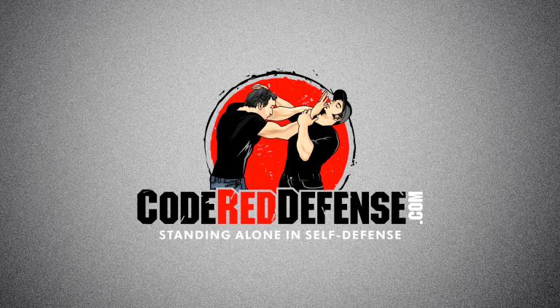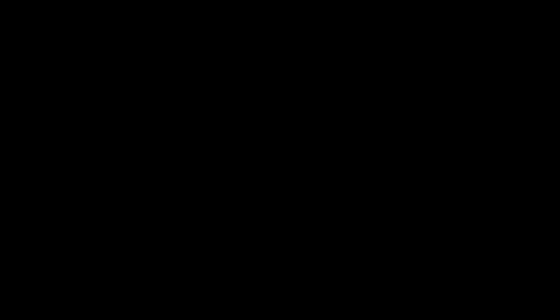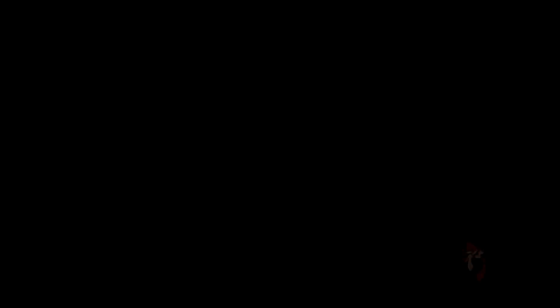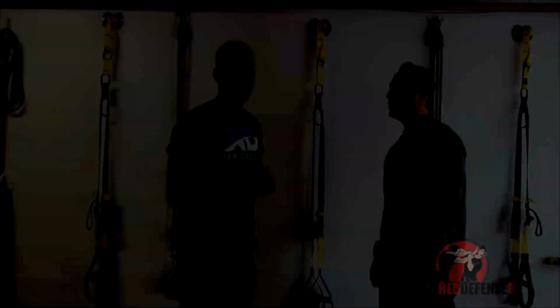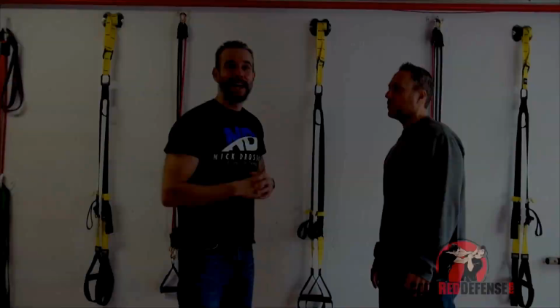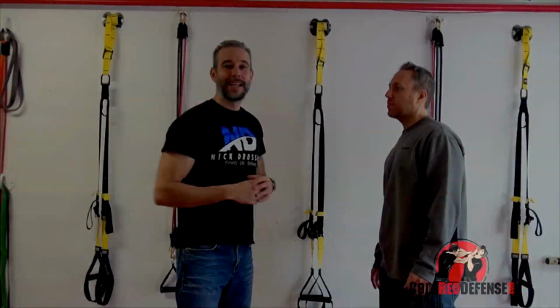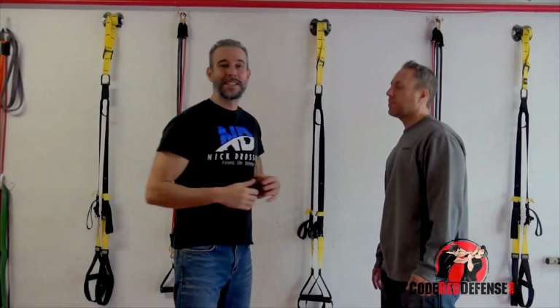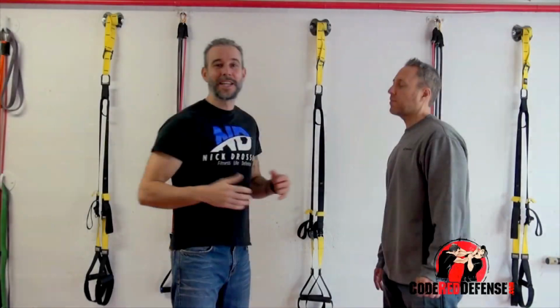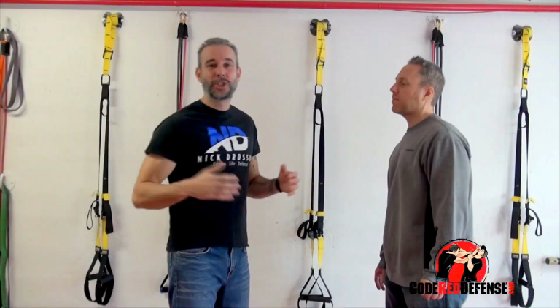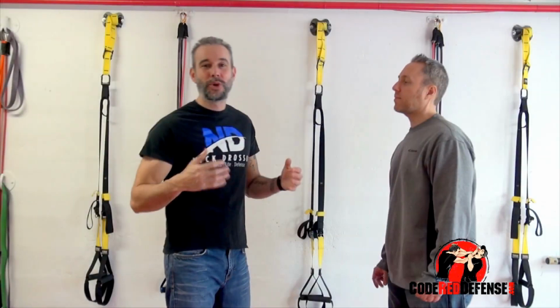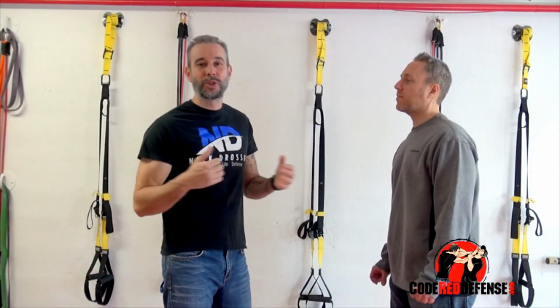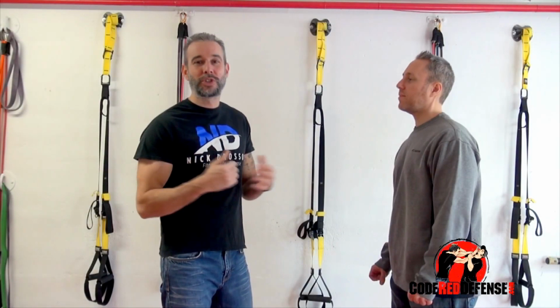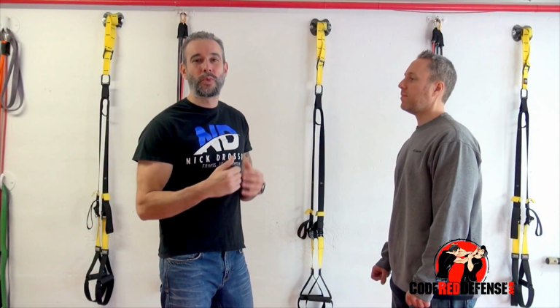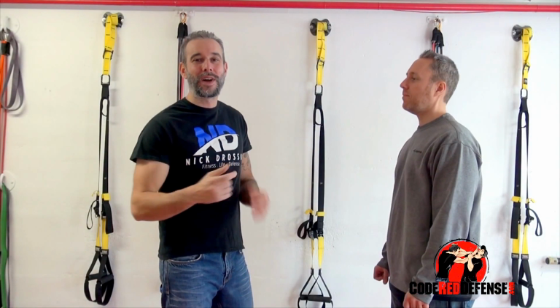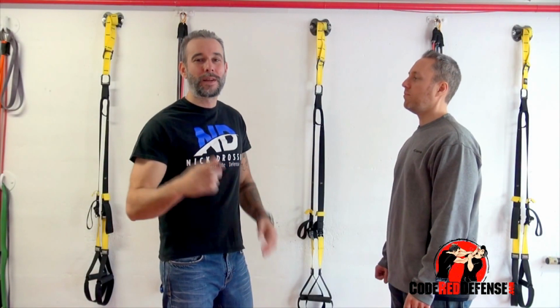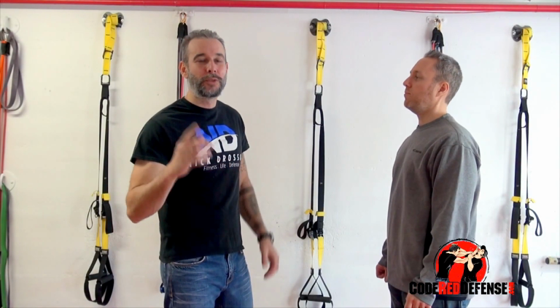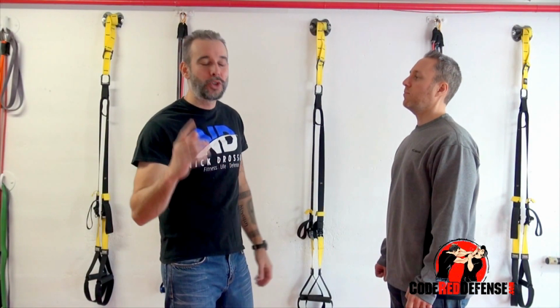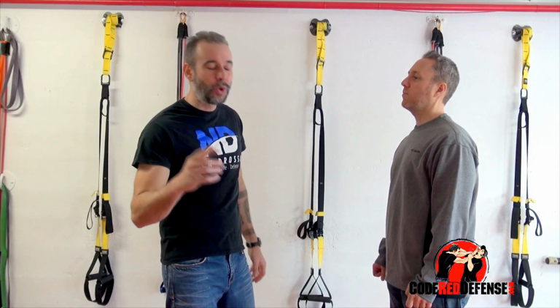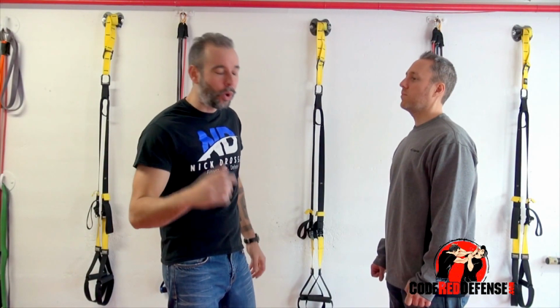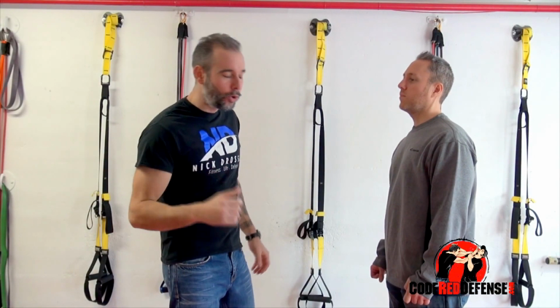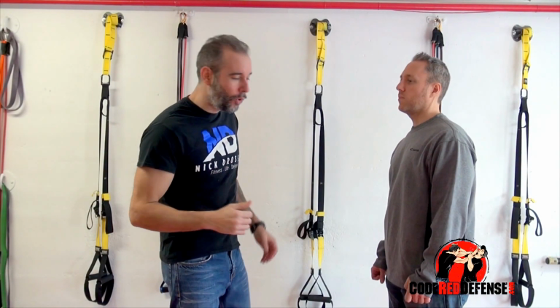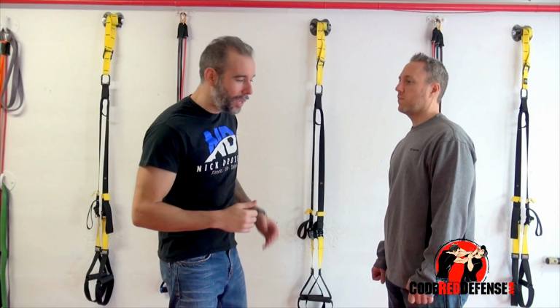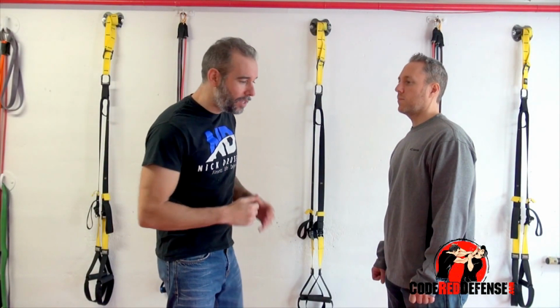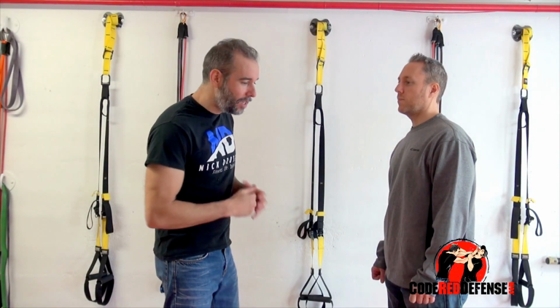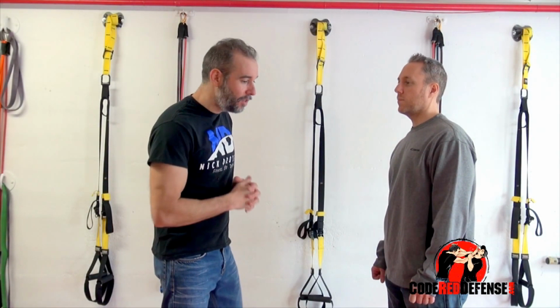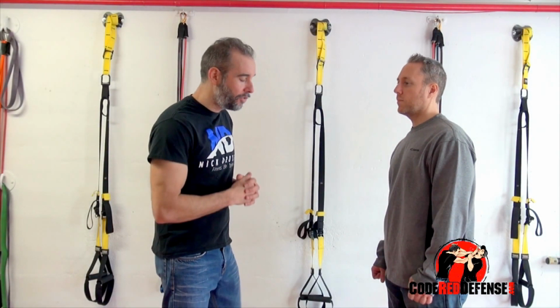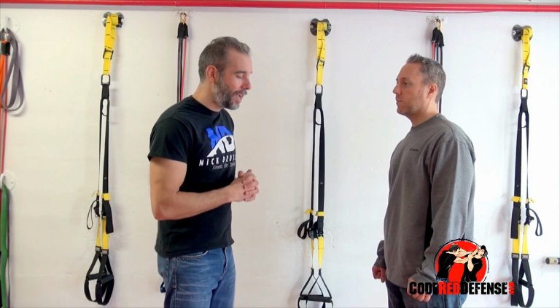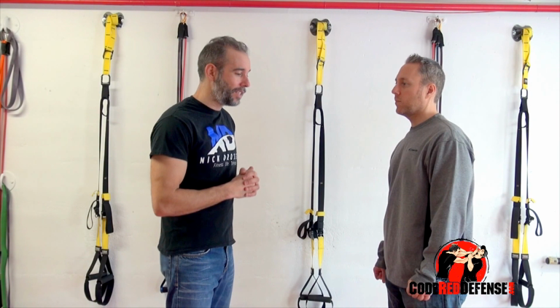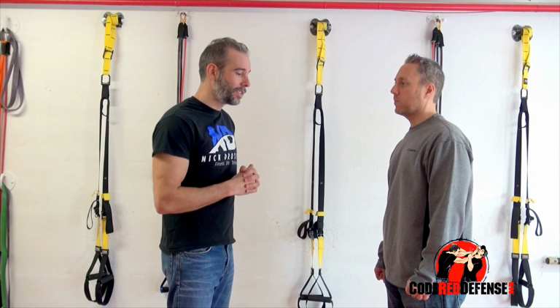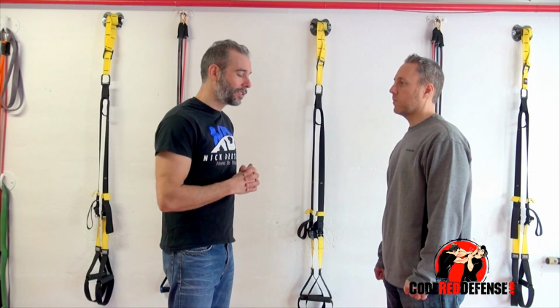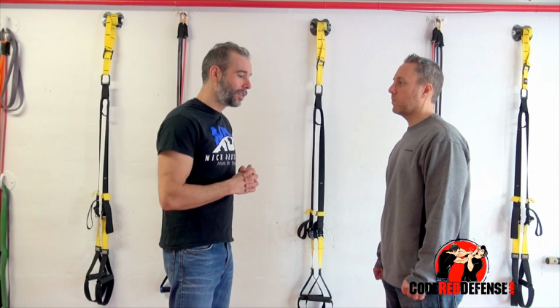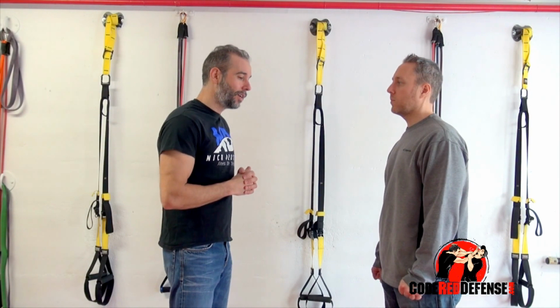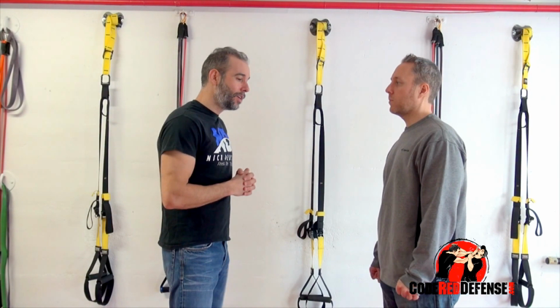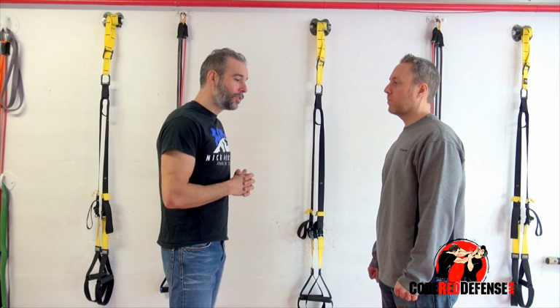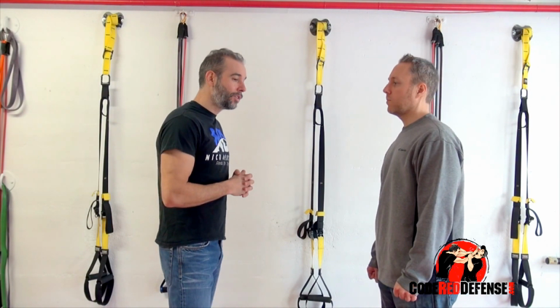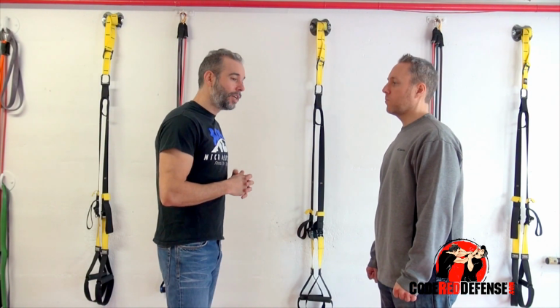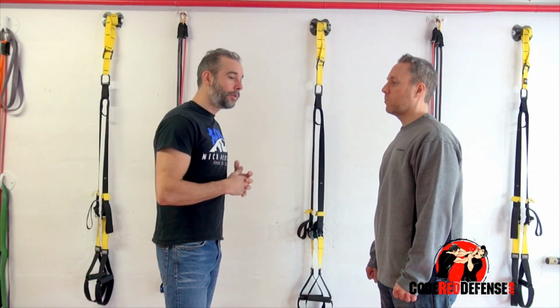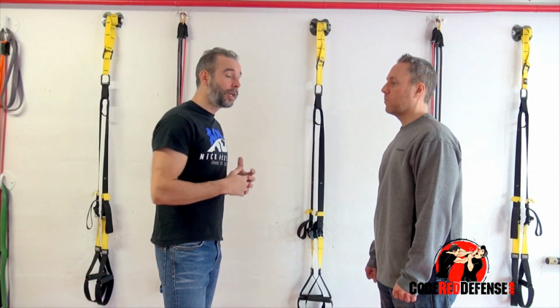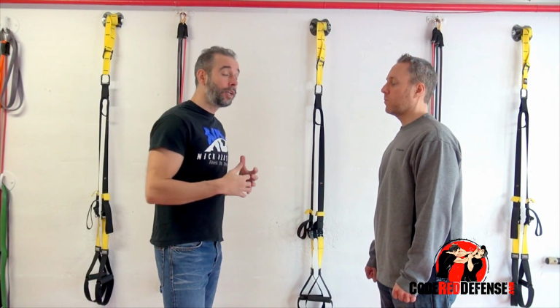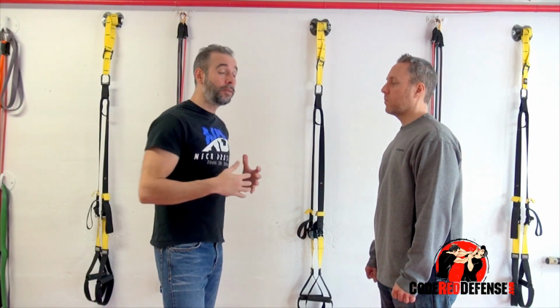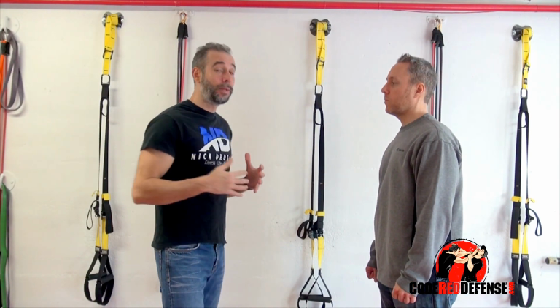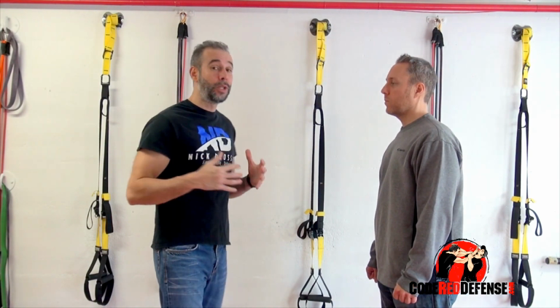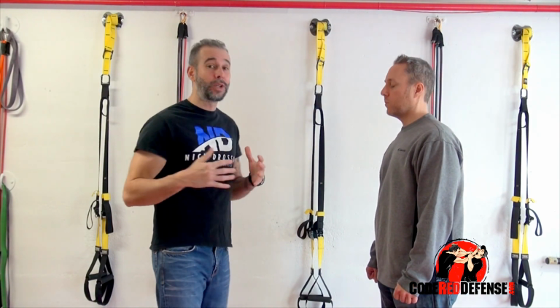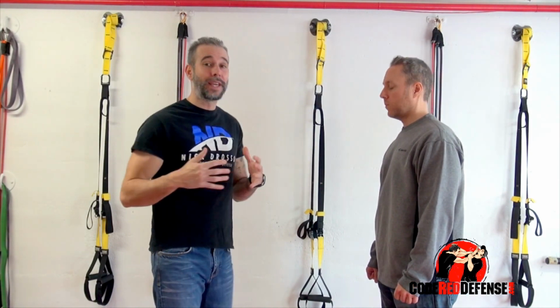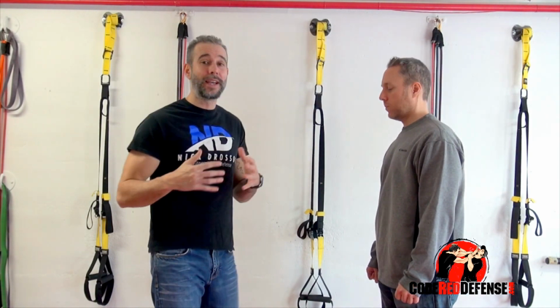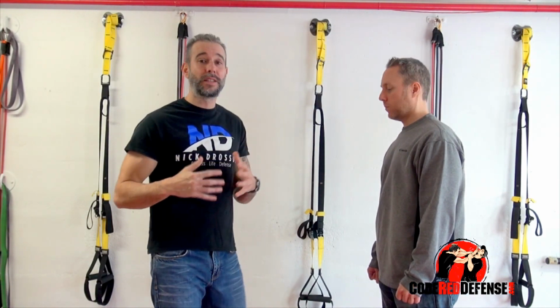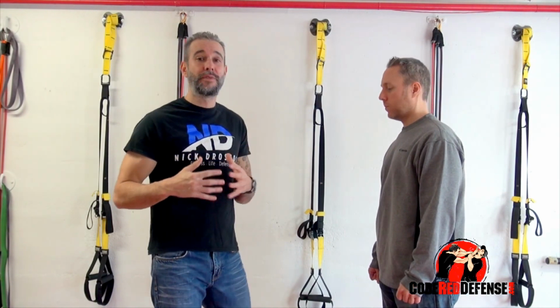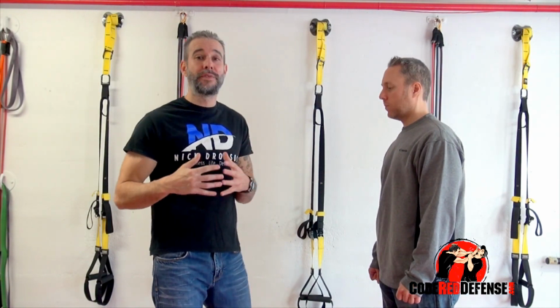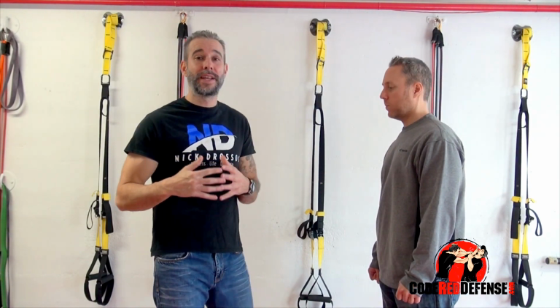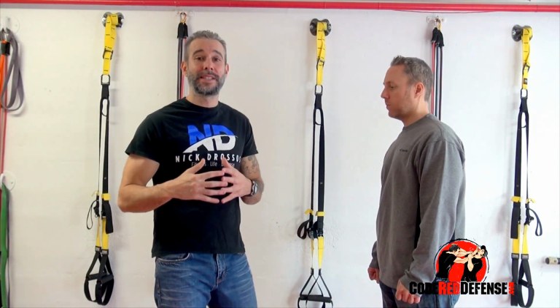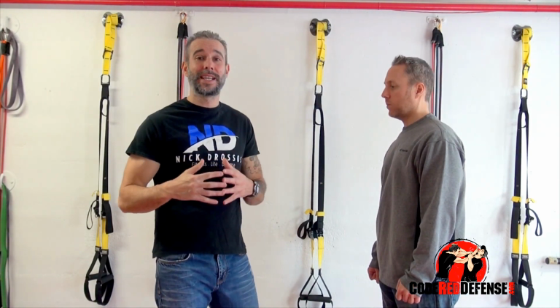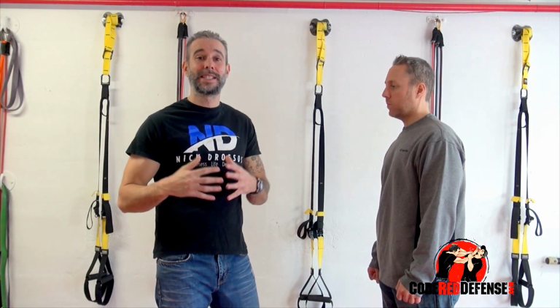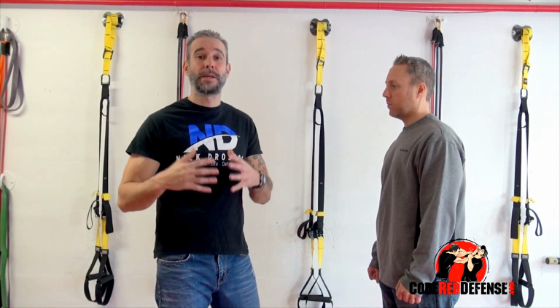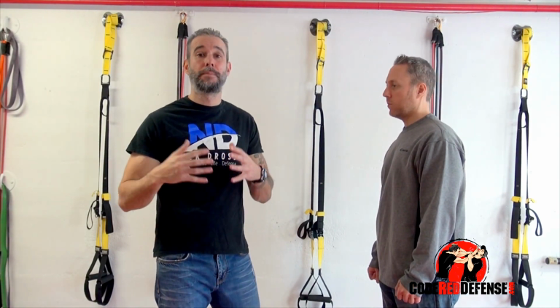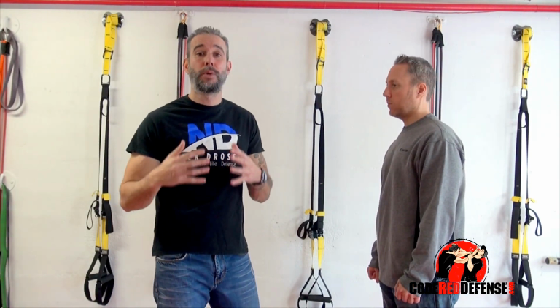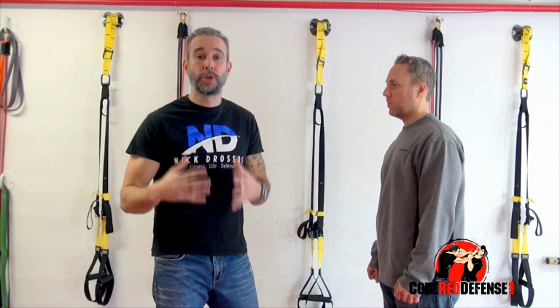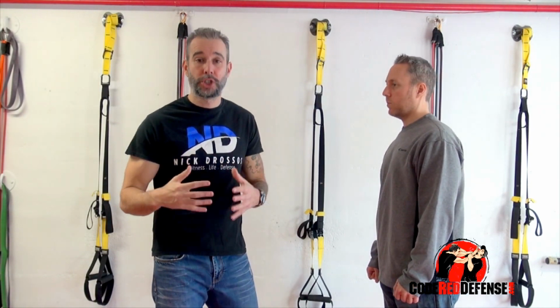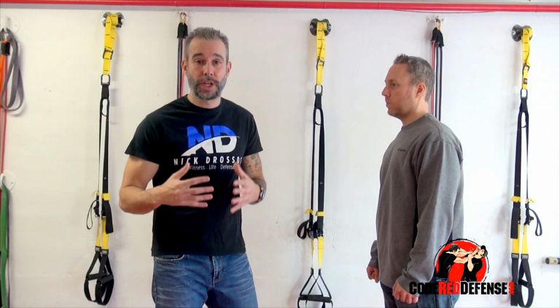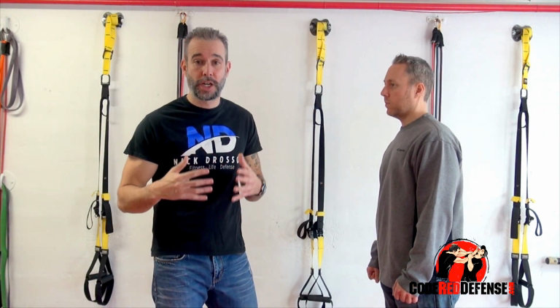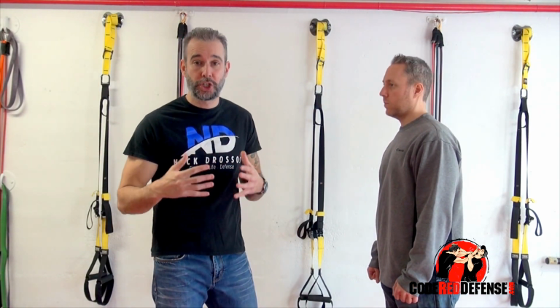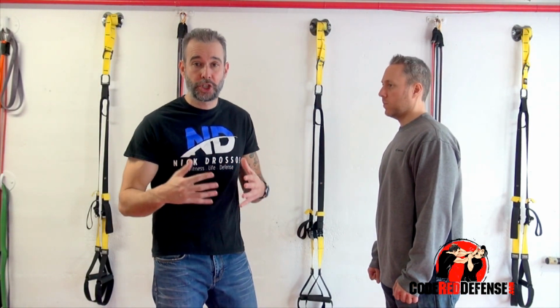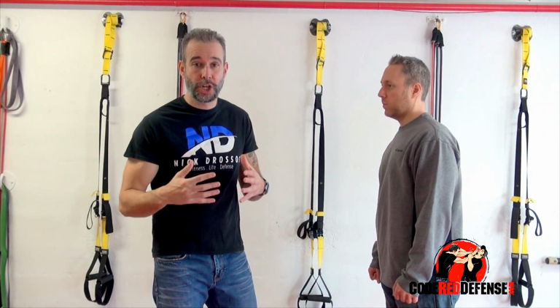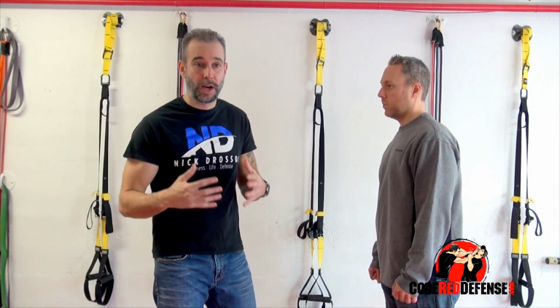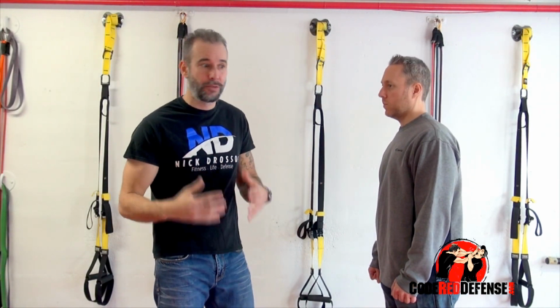Hey guys, Nick Drossel. Welcome to Code Red Defense. Today we're going to be looking at defense against a push and a shove.